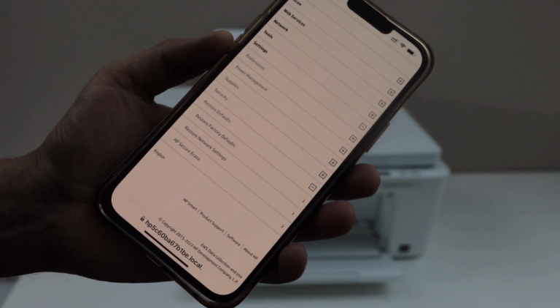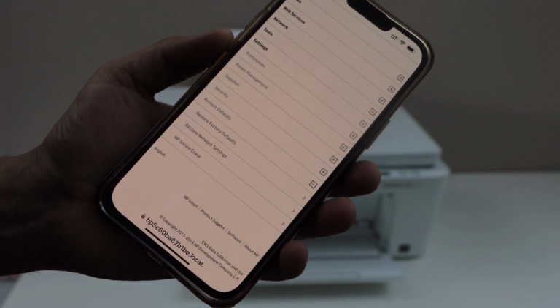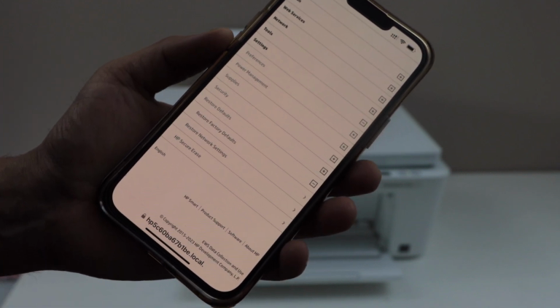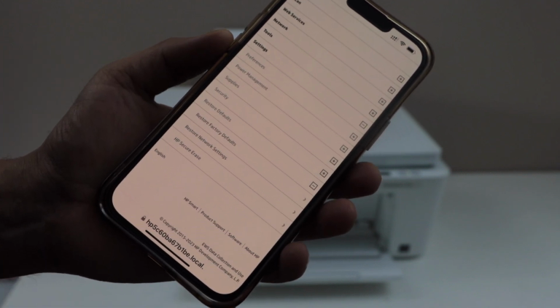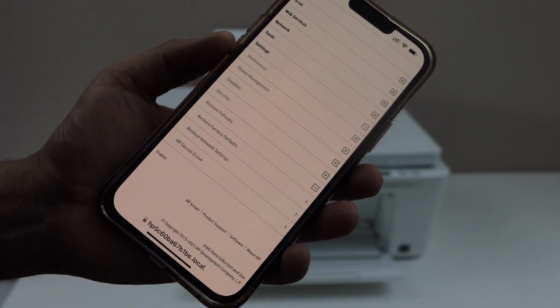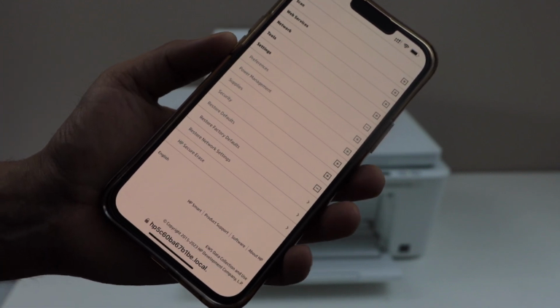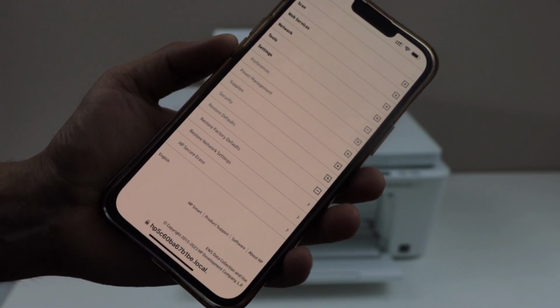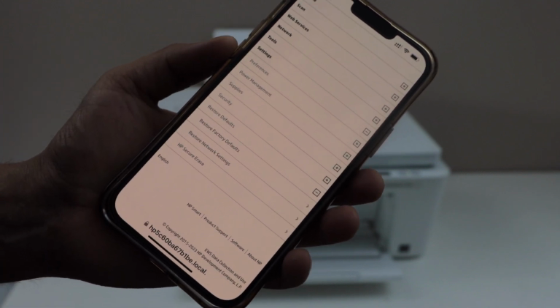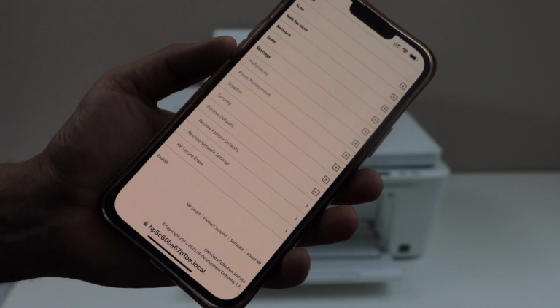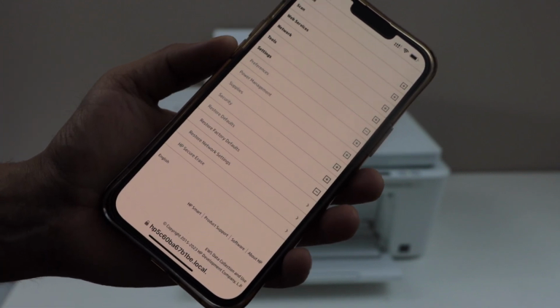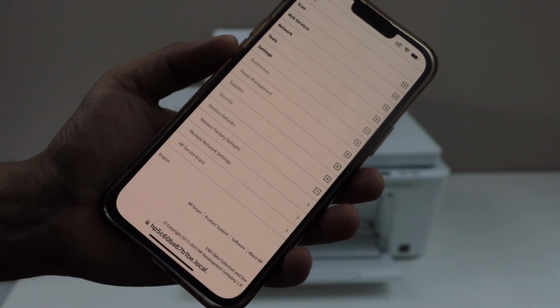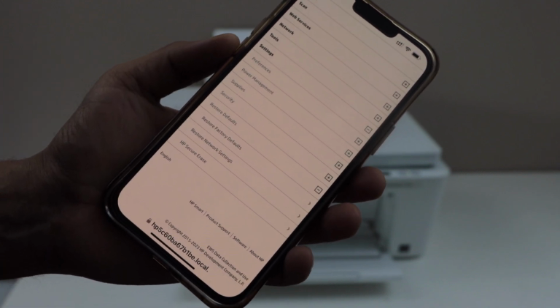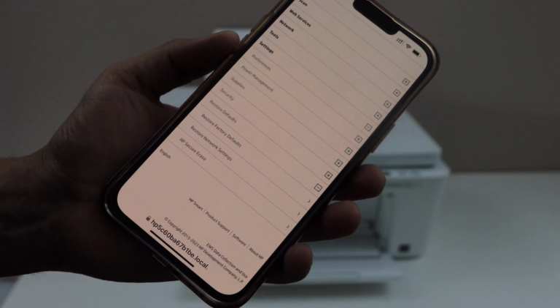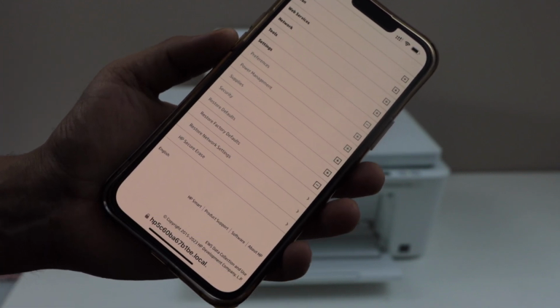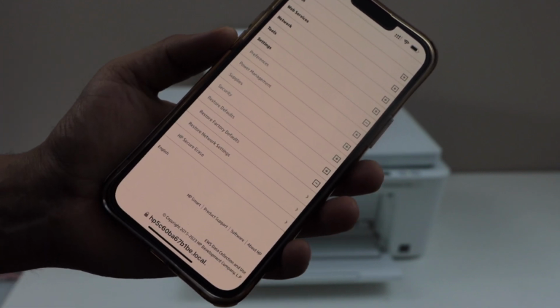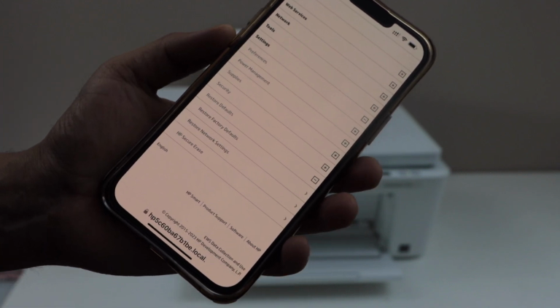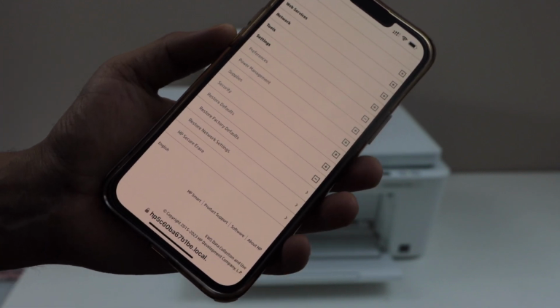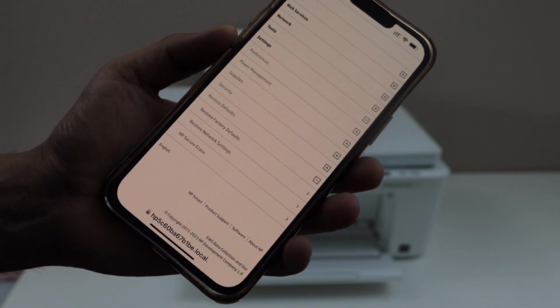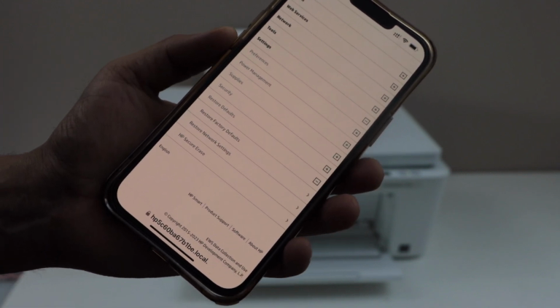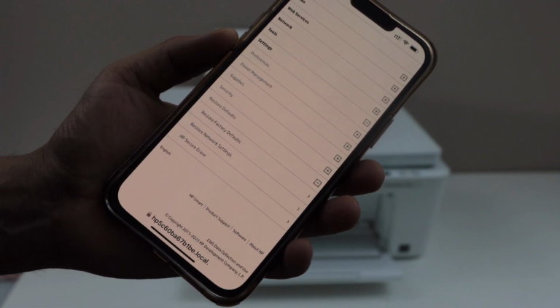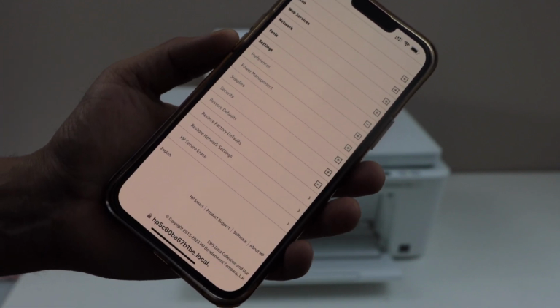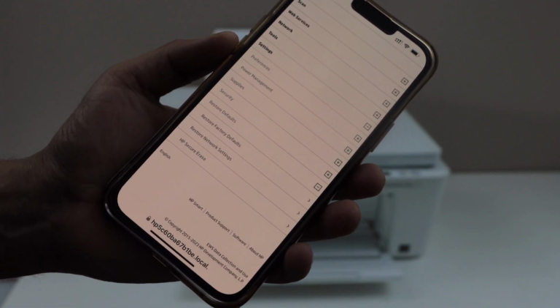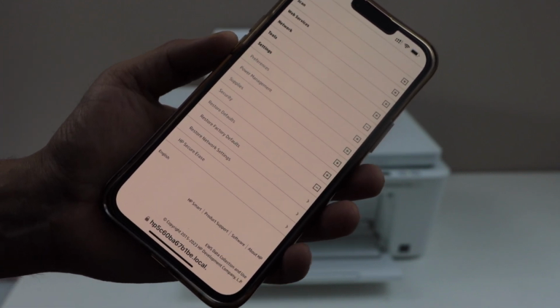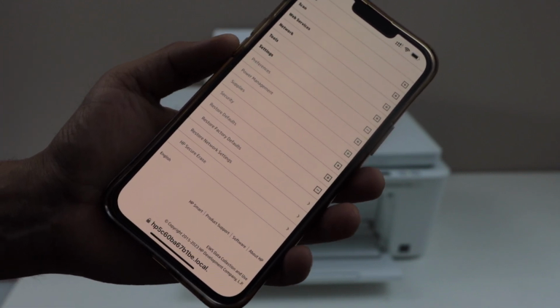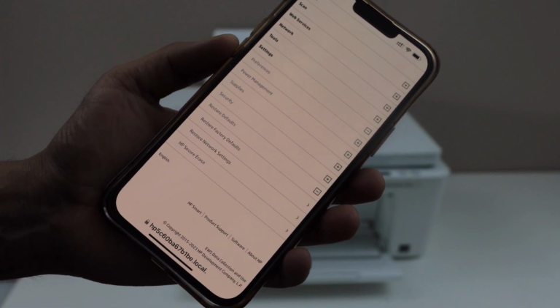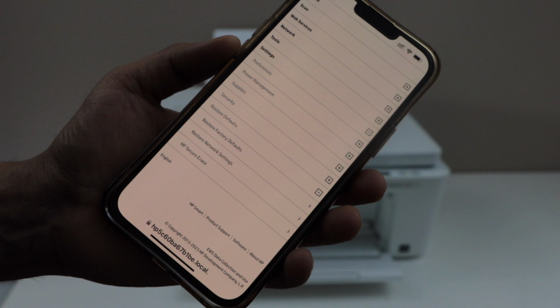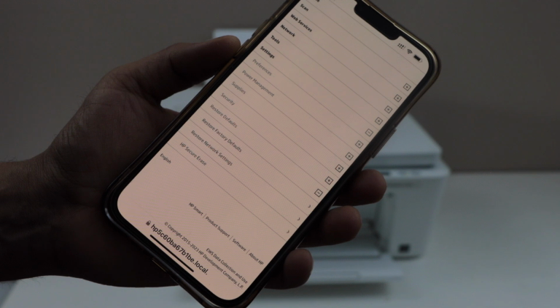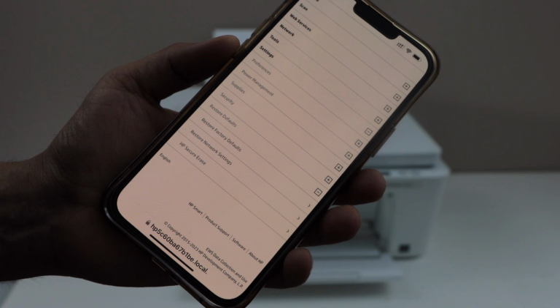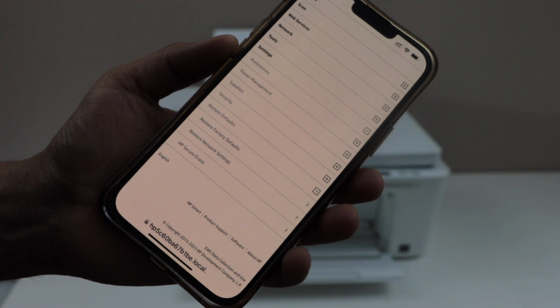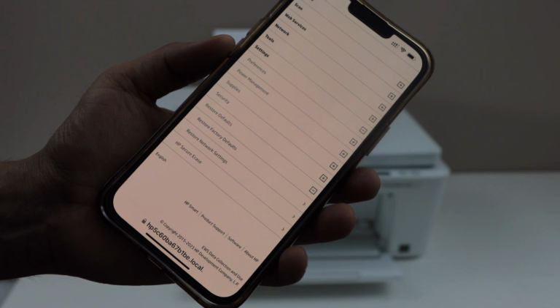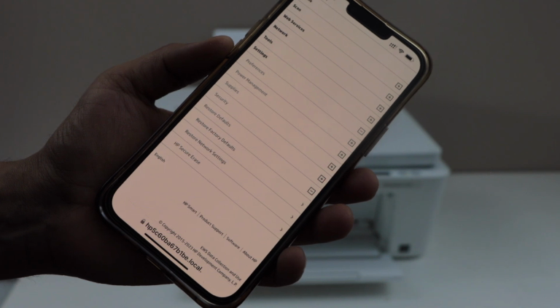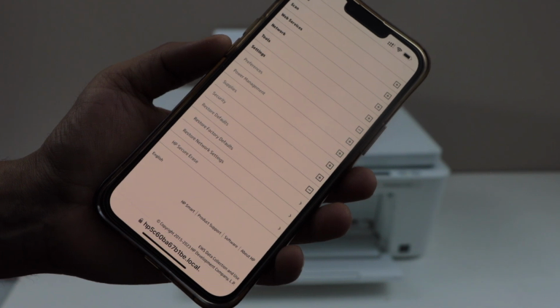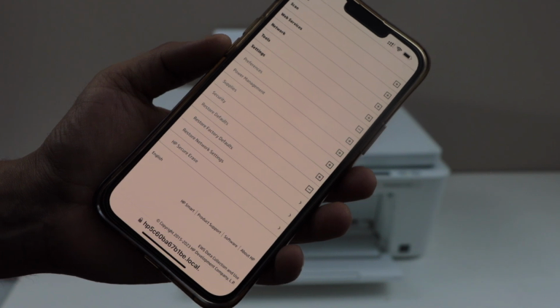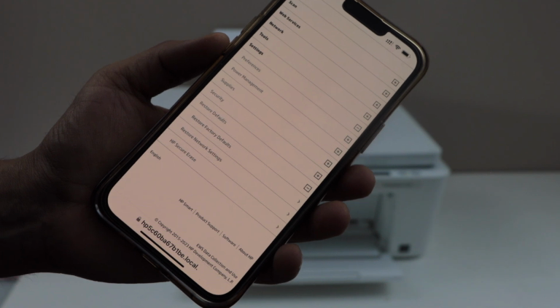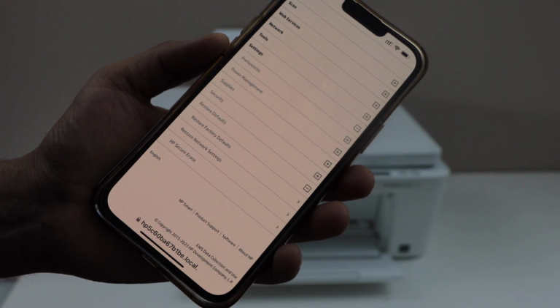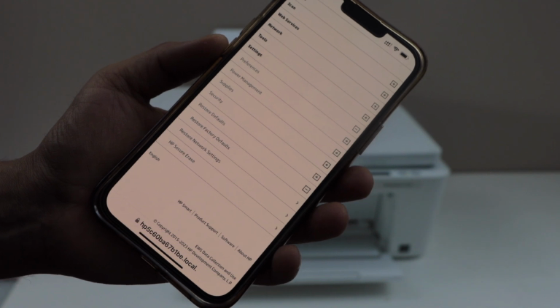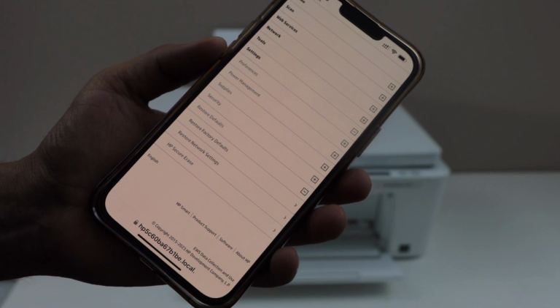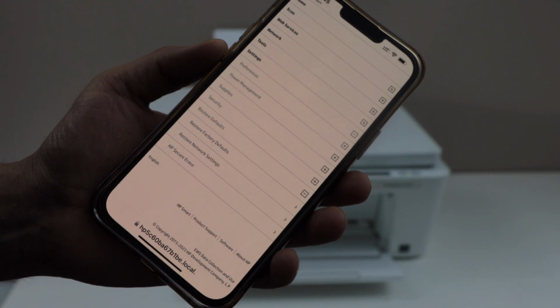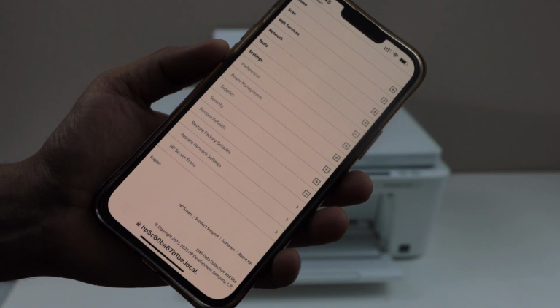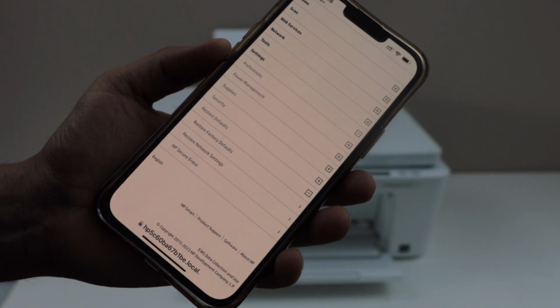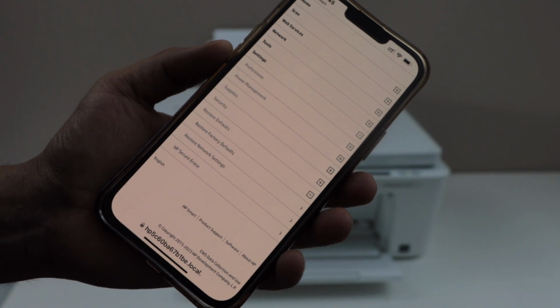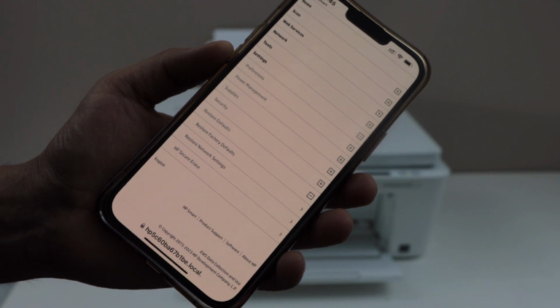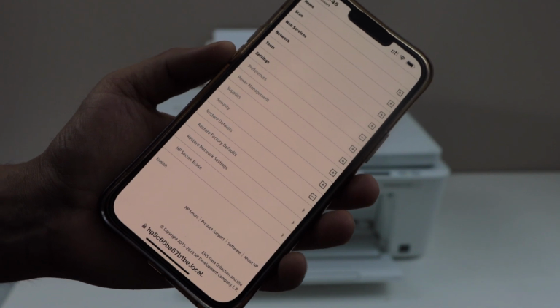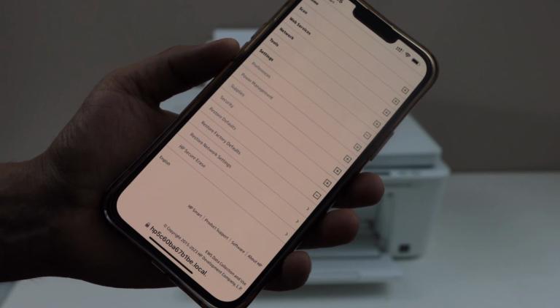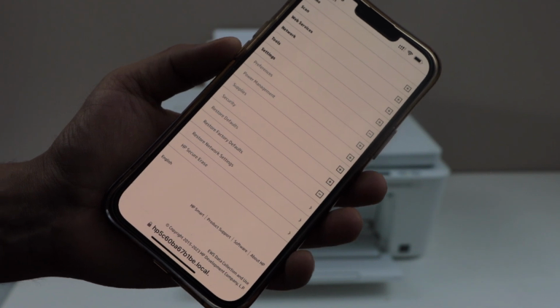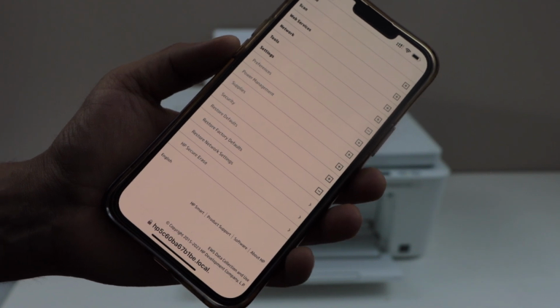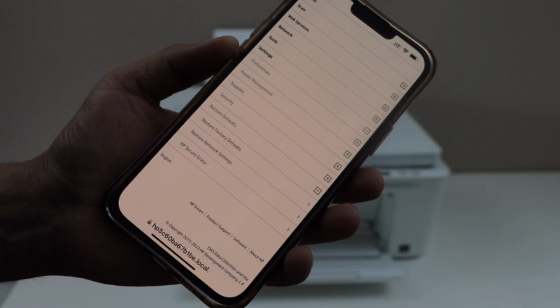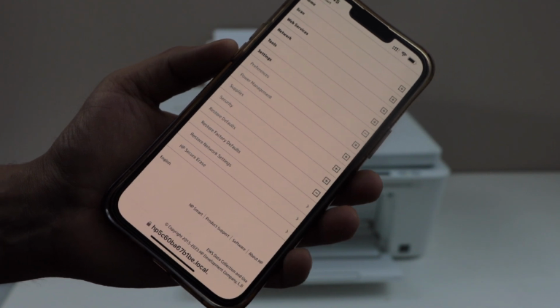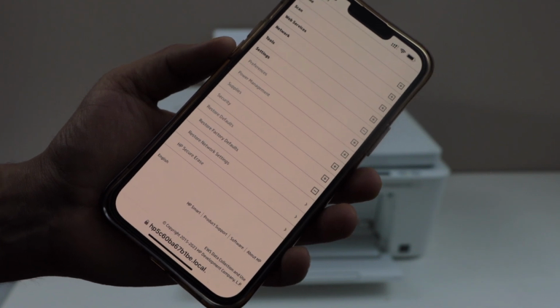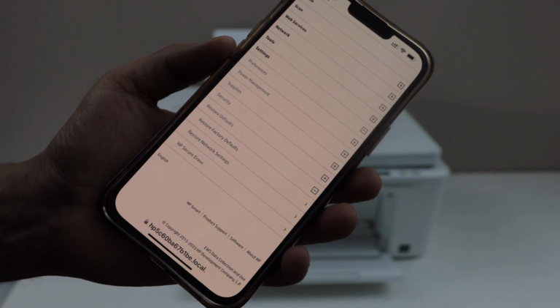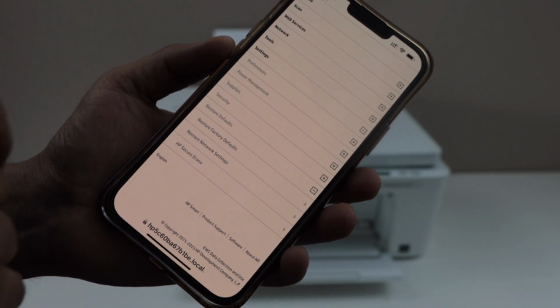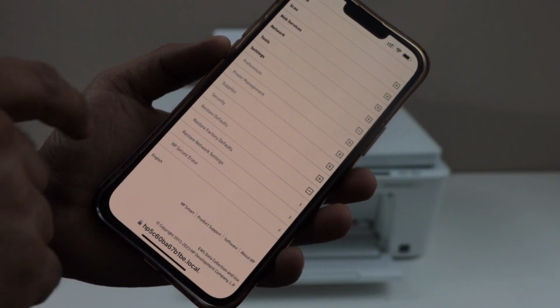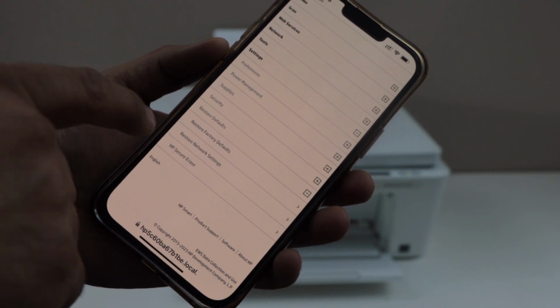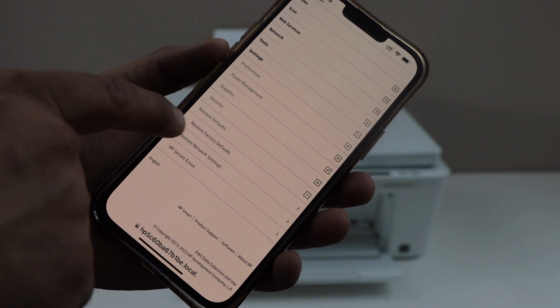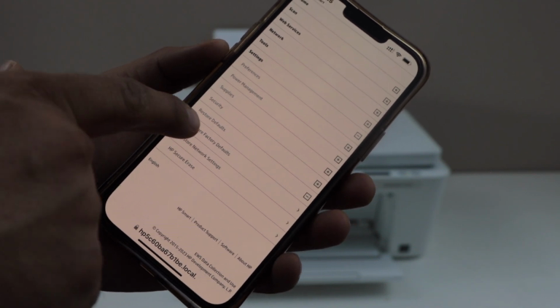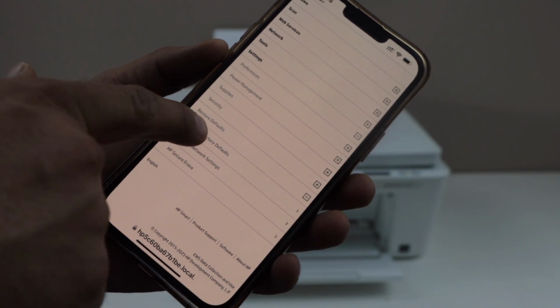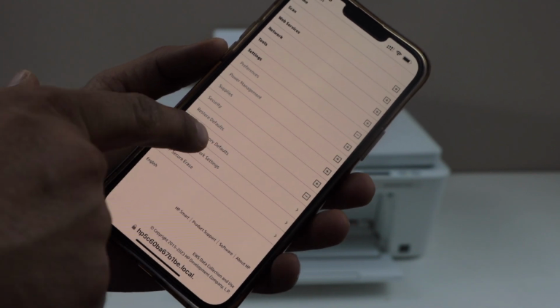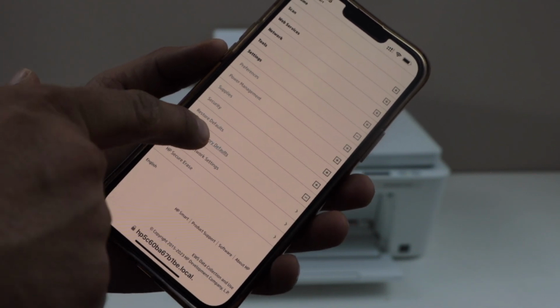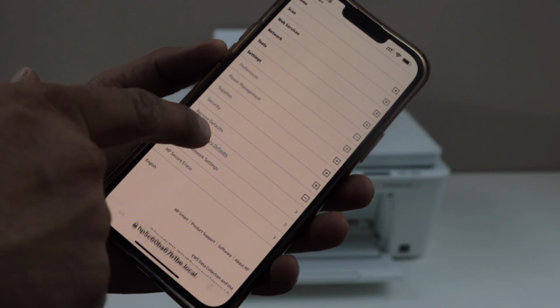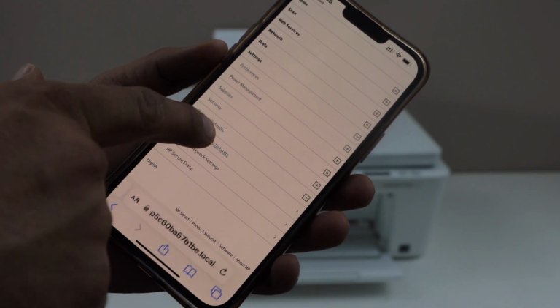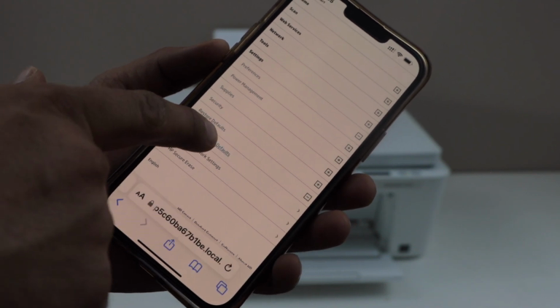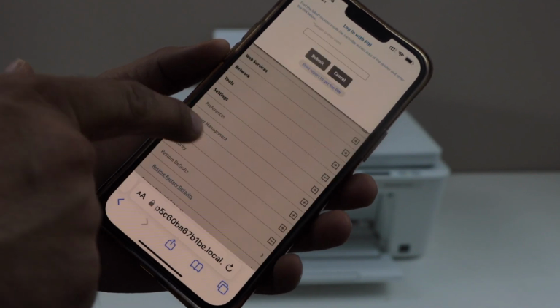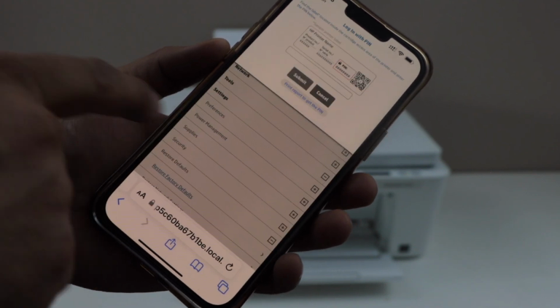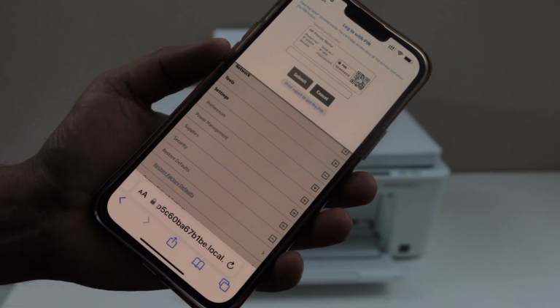If you just want to reset the network, you can select that option. For a factory defaults reset, select the first option.